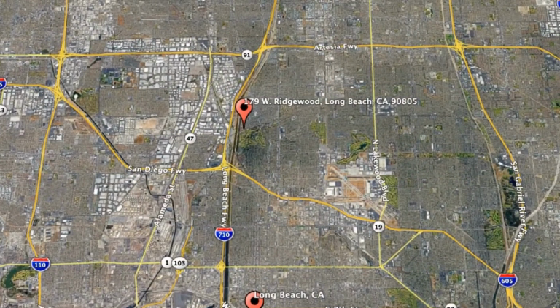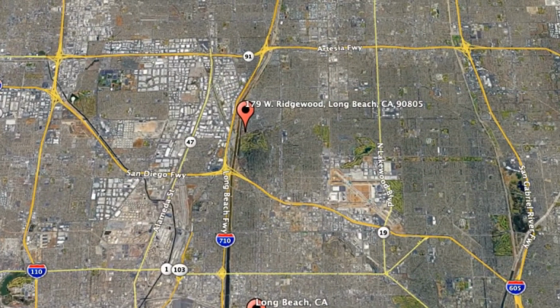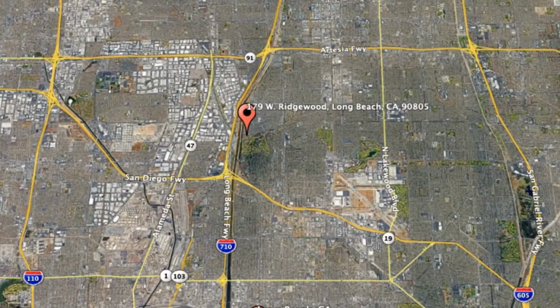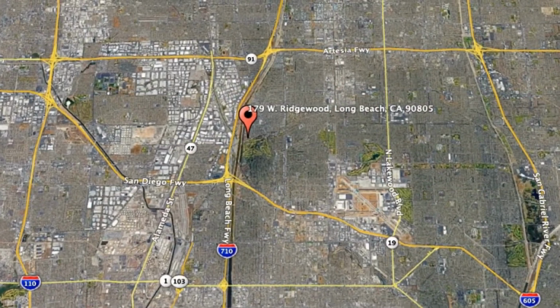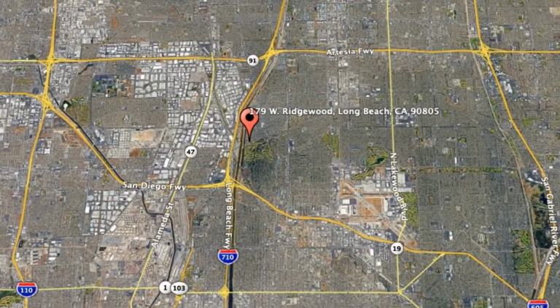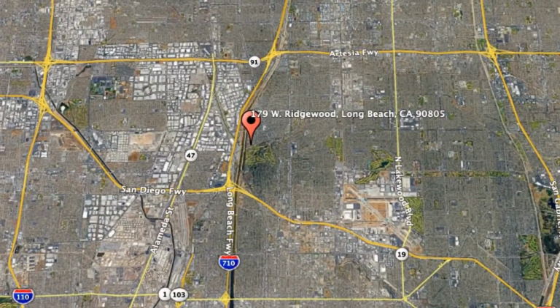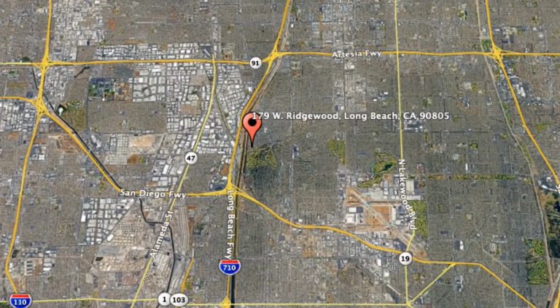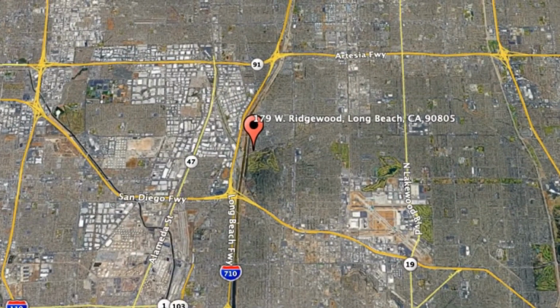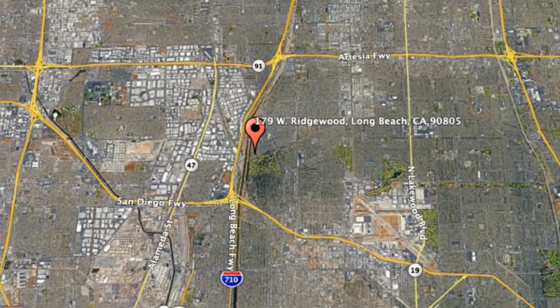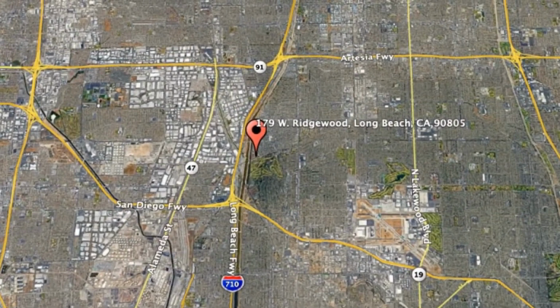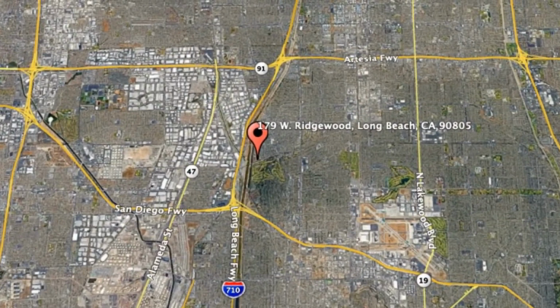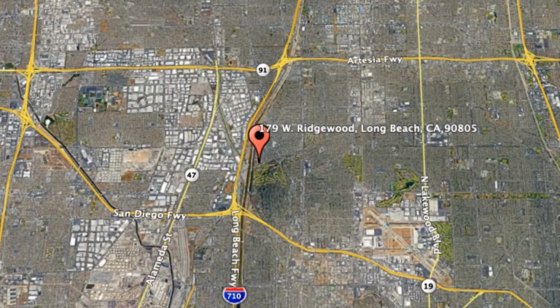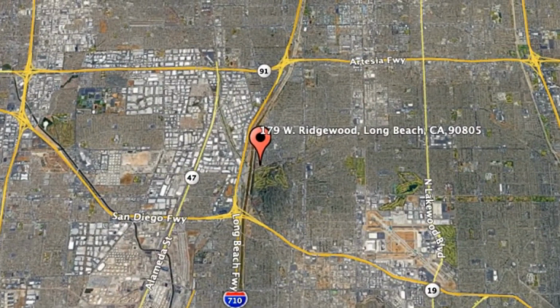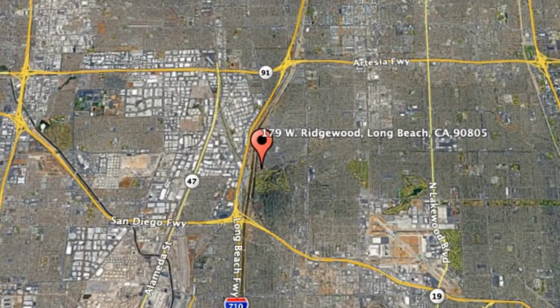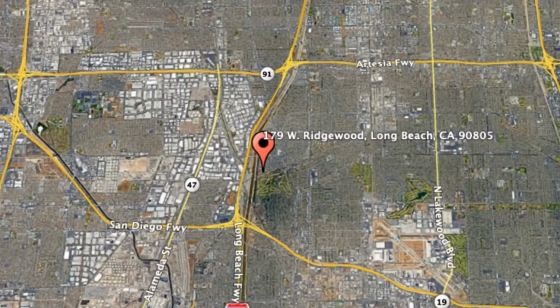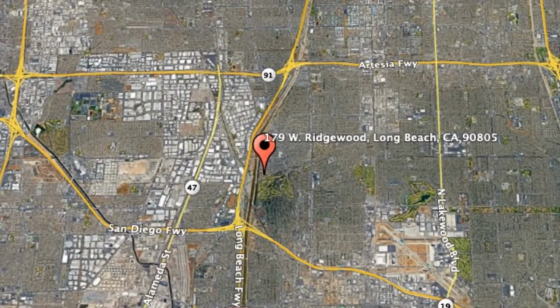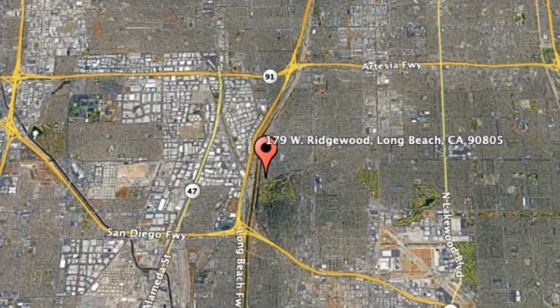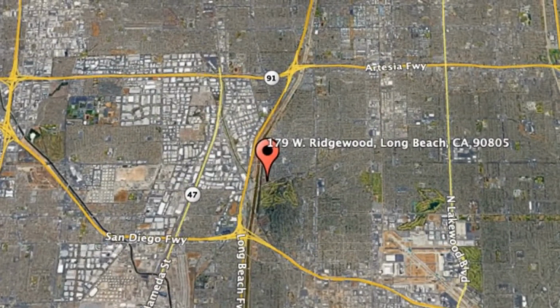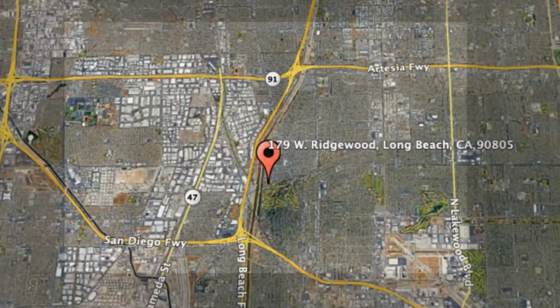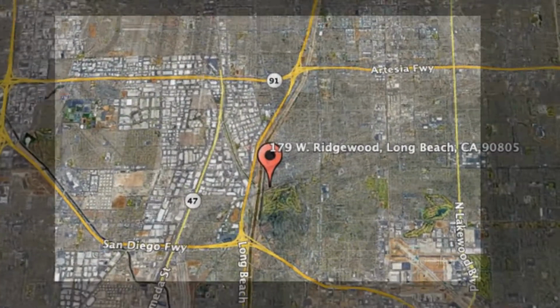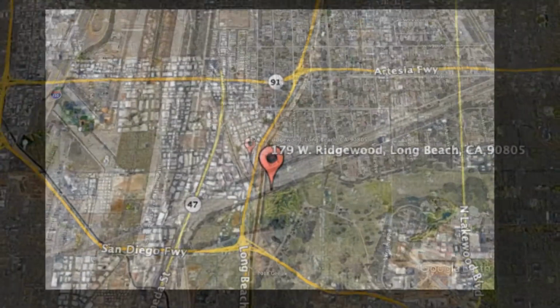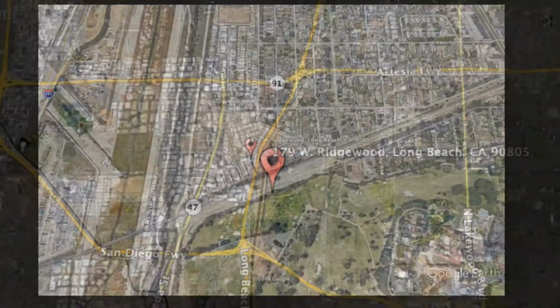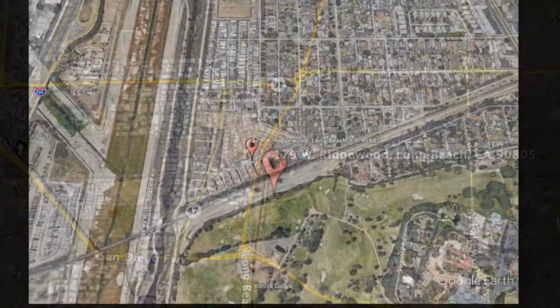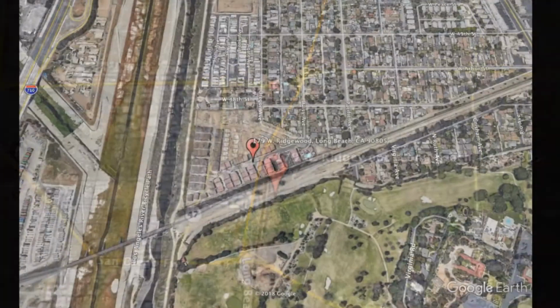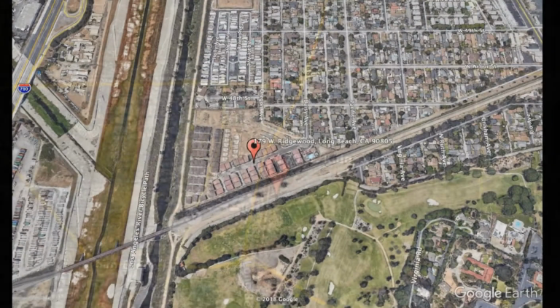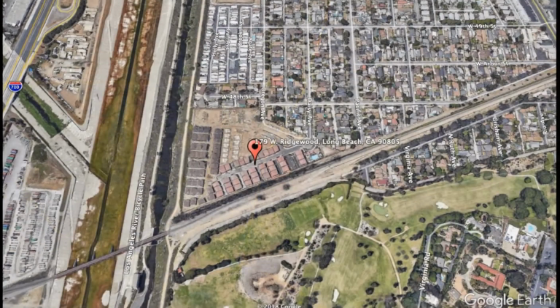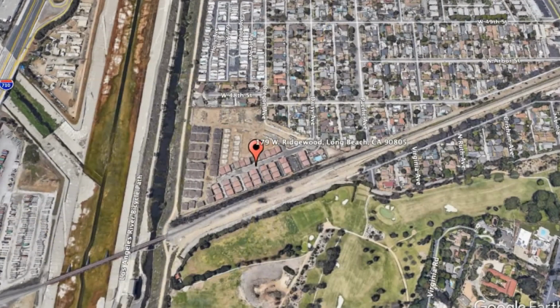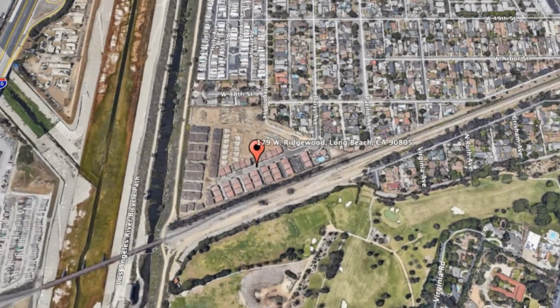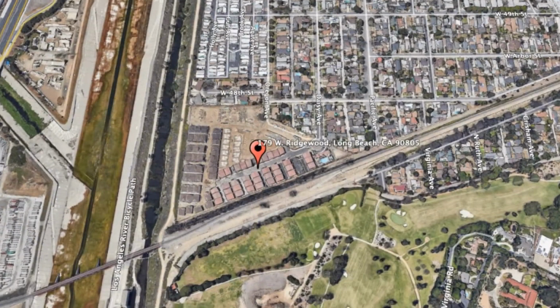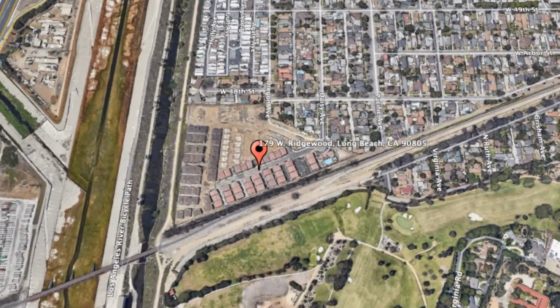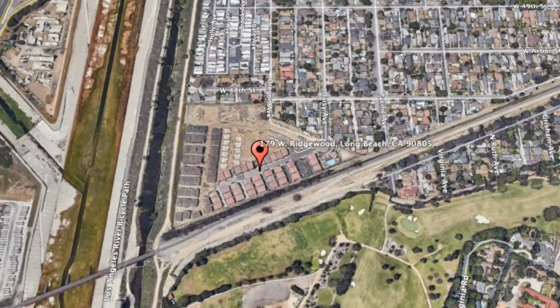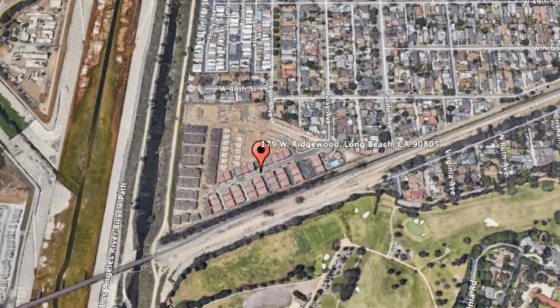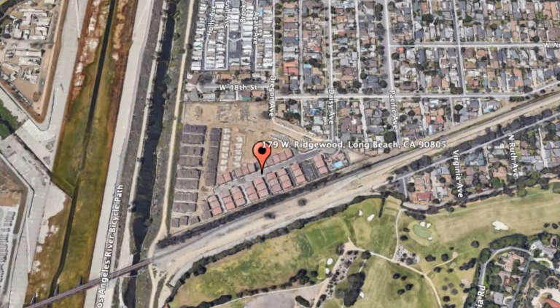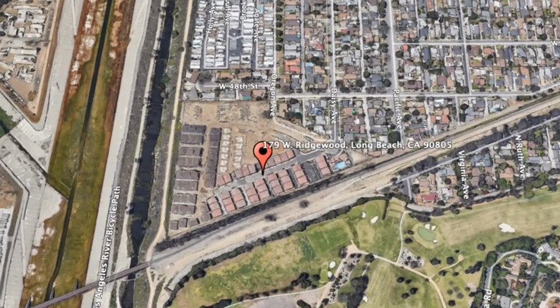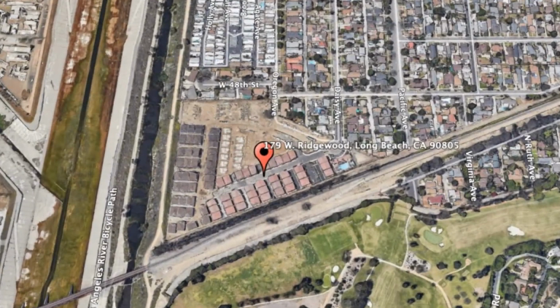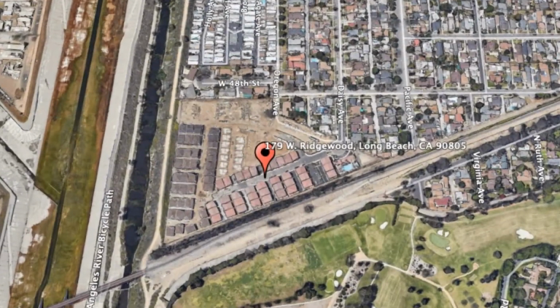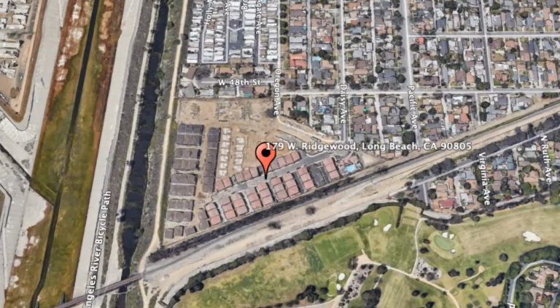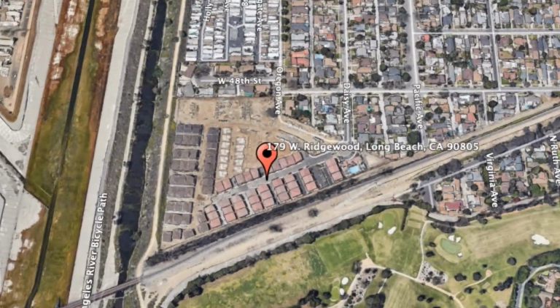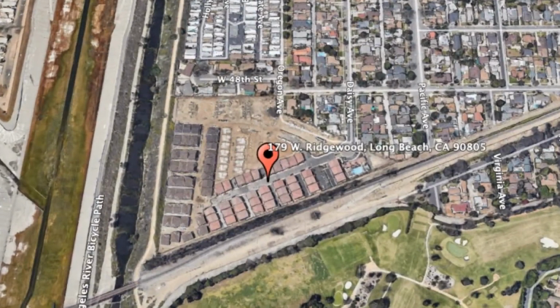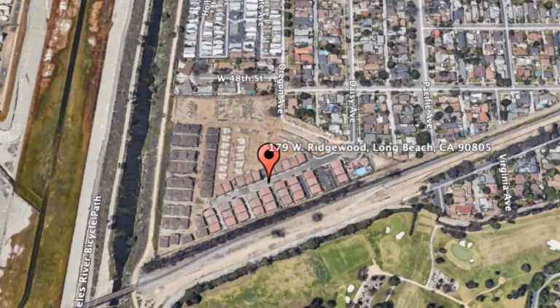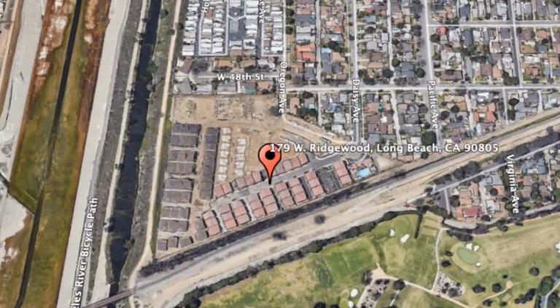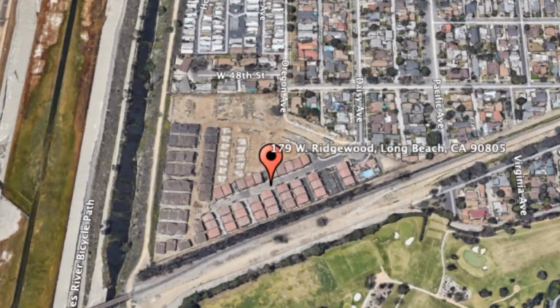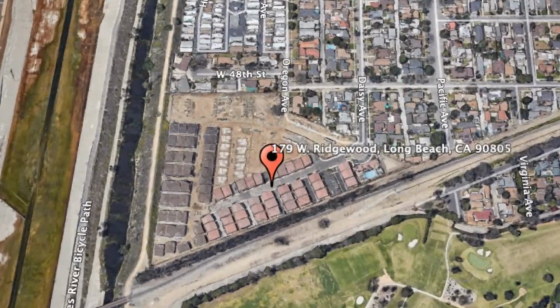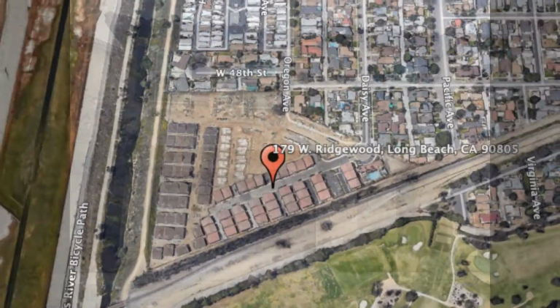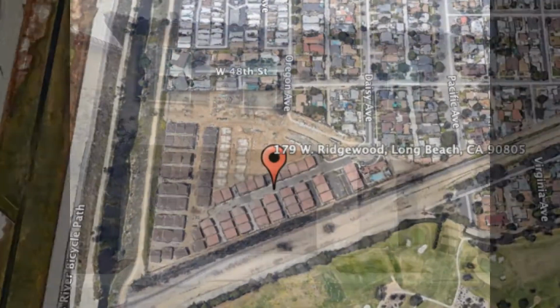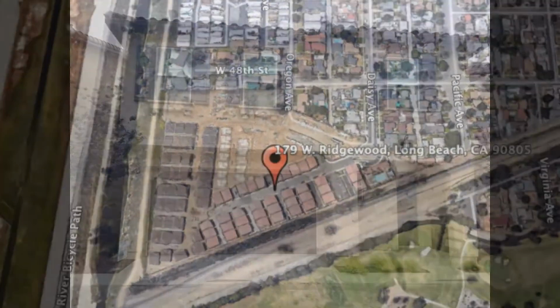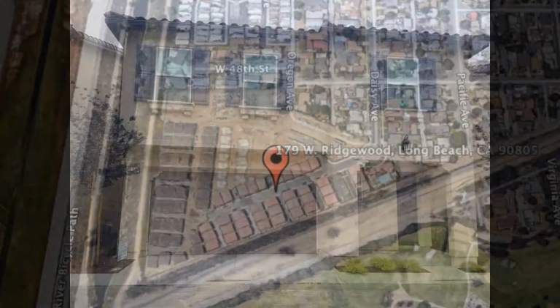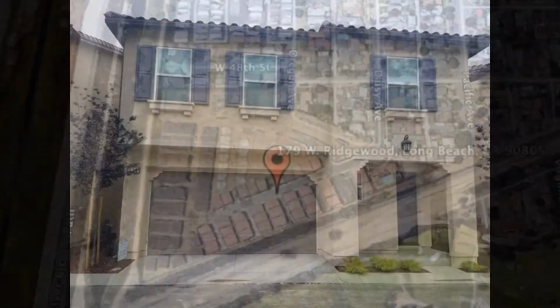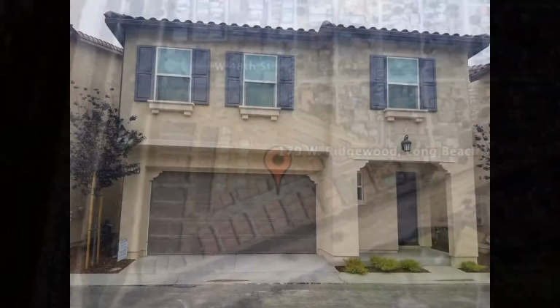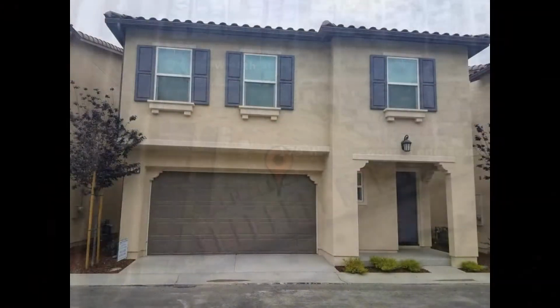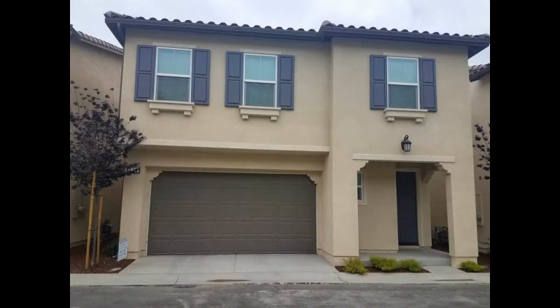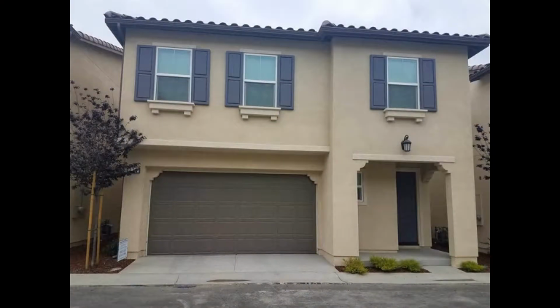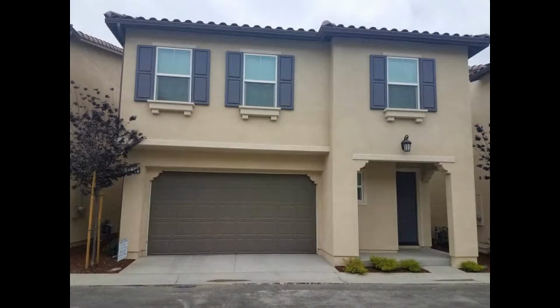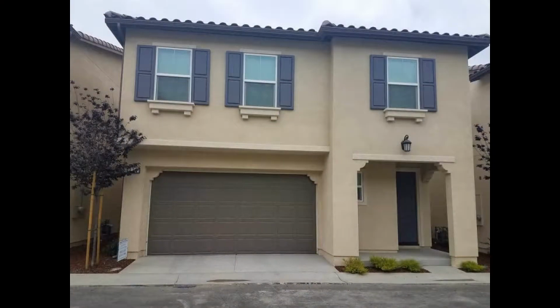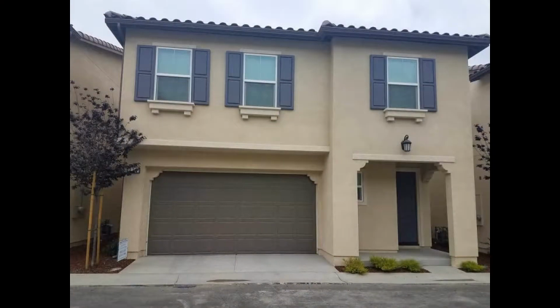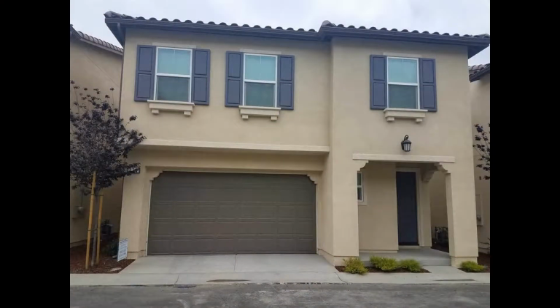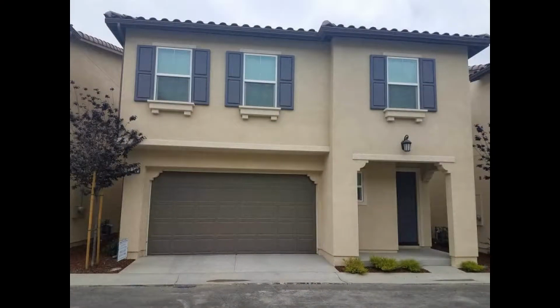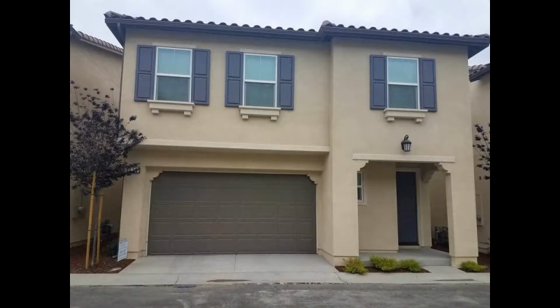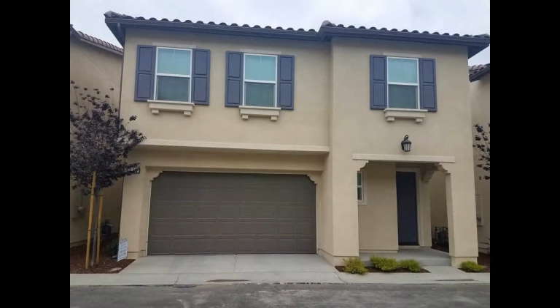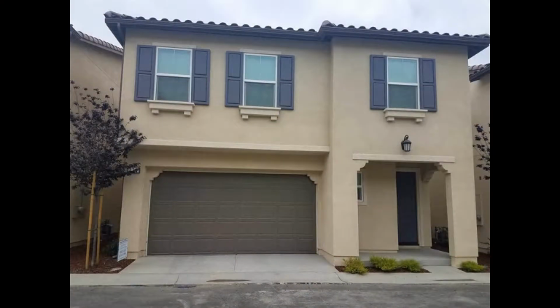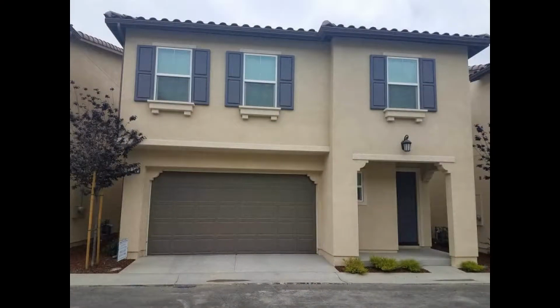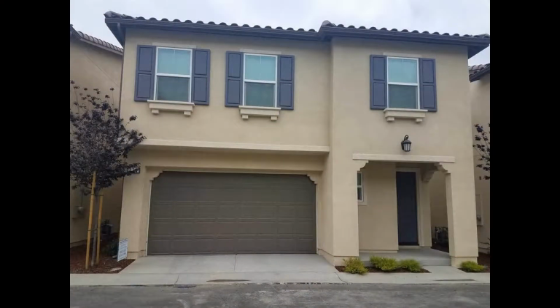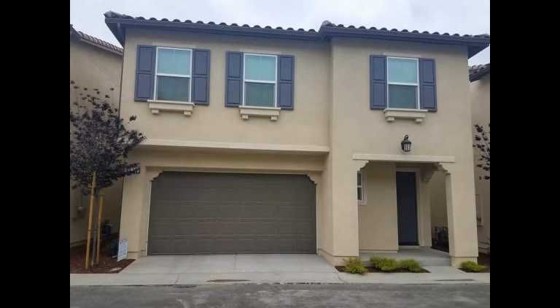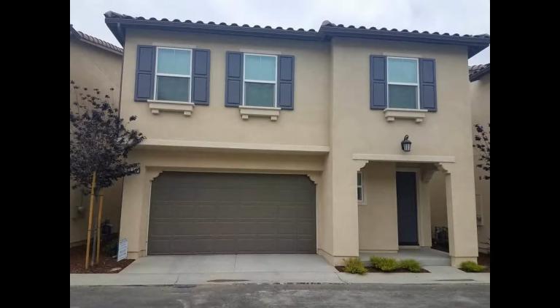179 West Ridgewood, Long Beach, California. This is a lovely three-bedroom property with oodles of space and light.